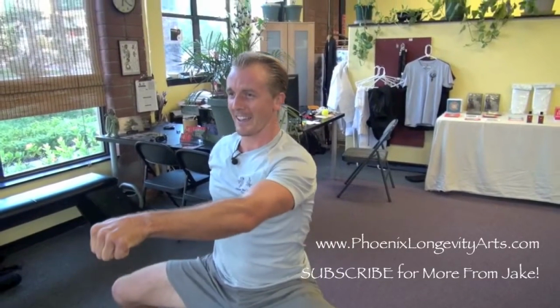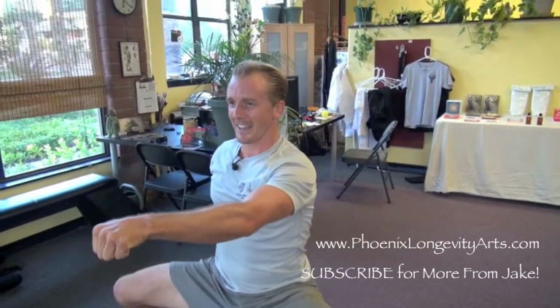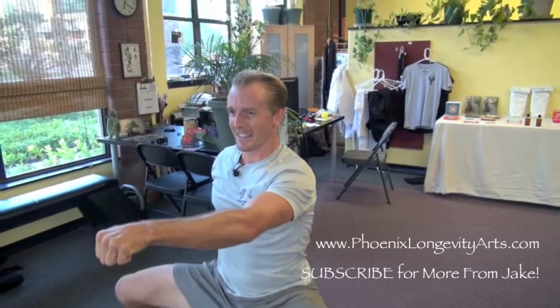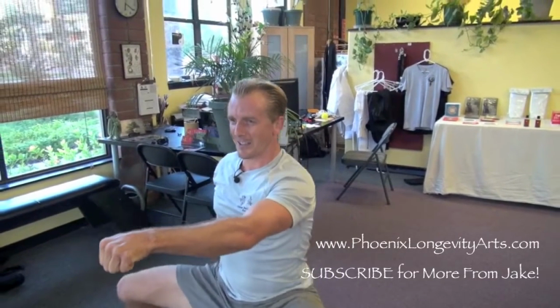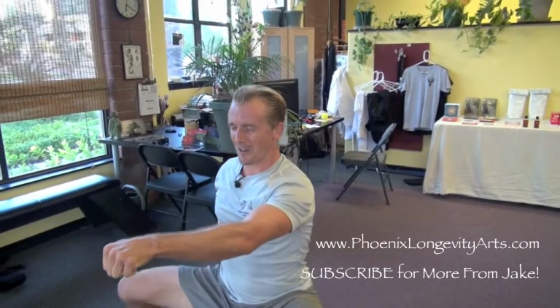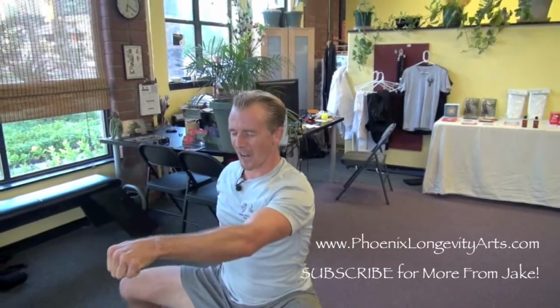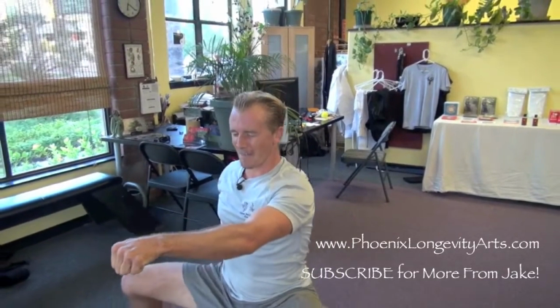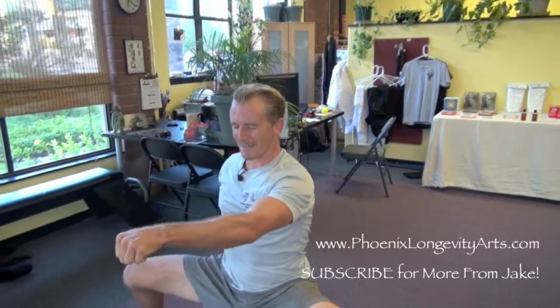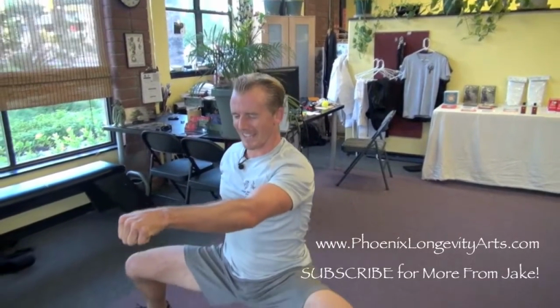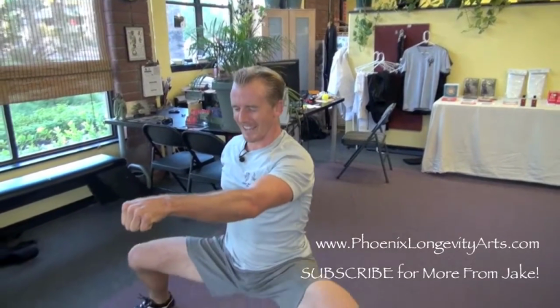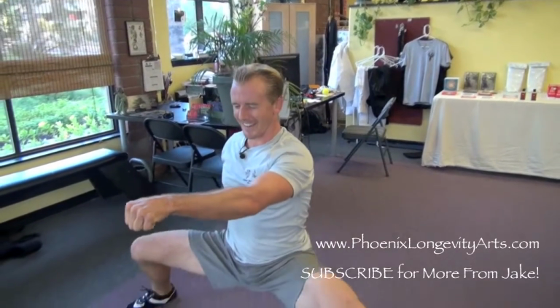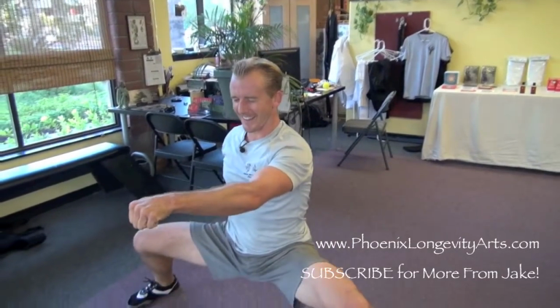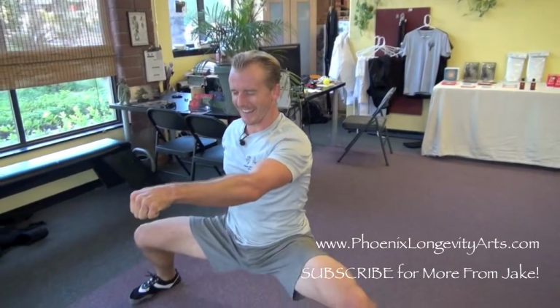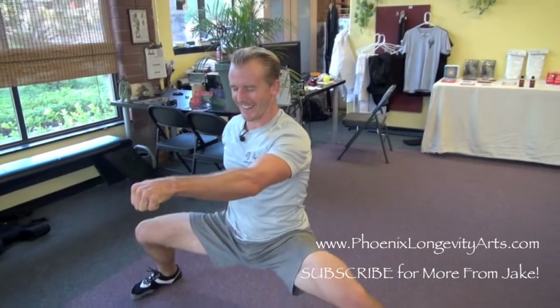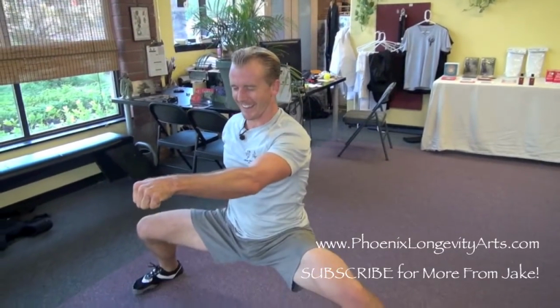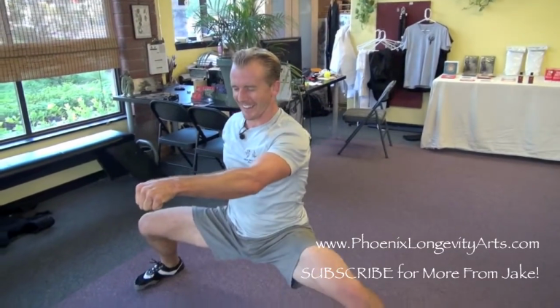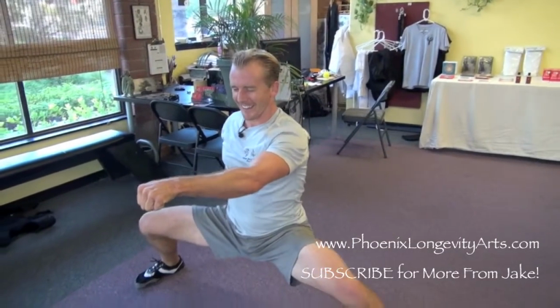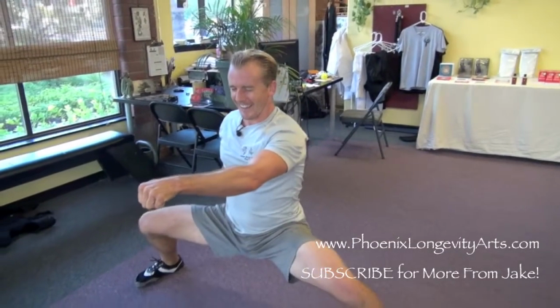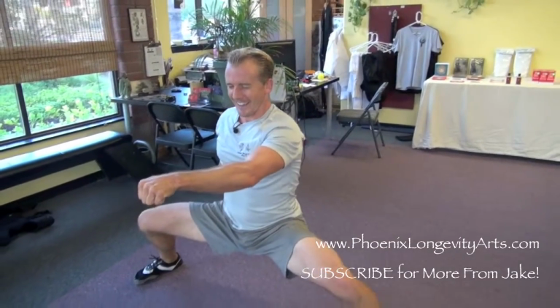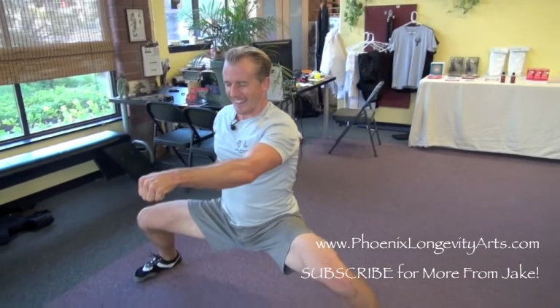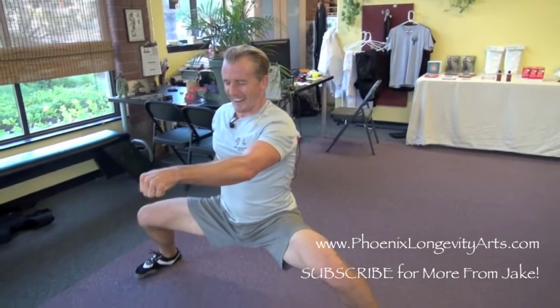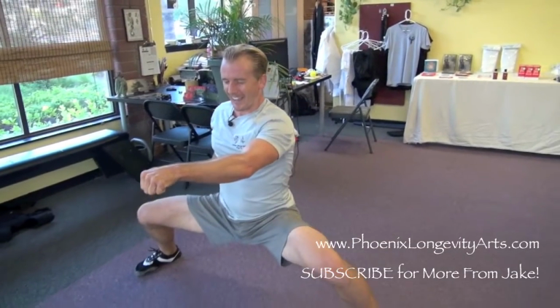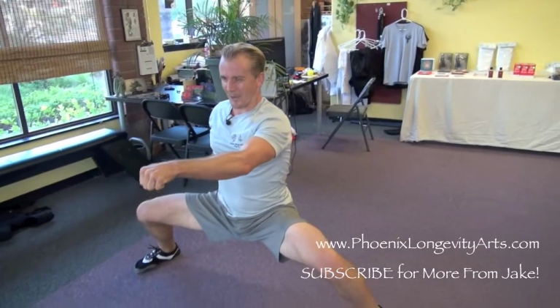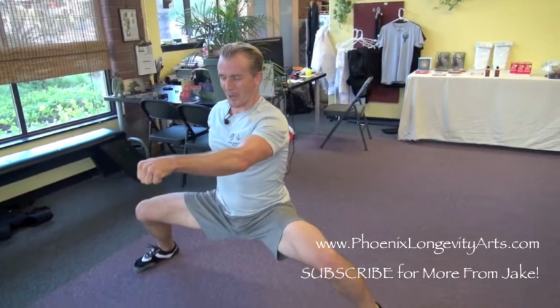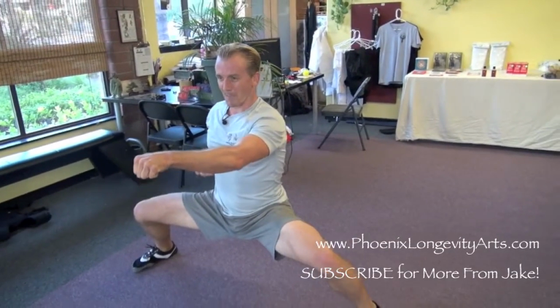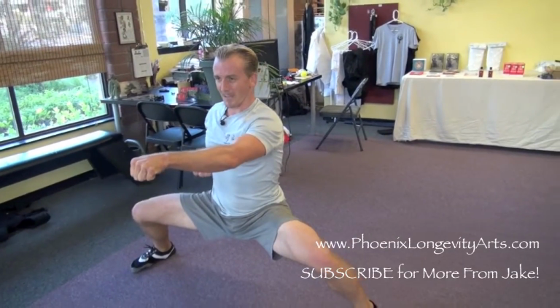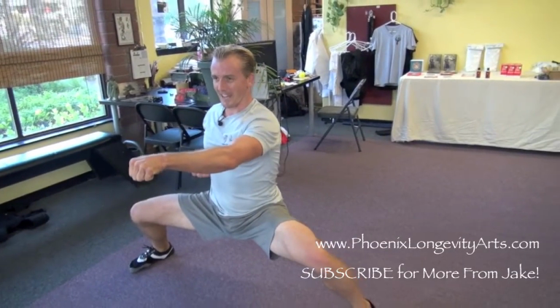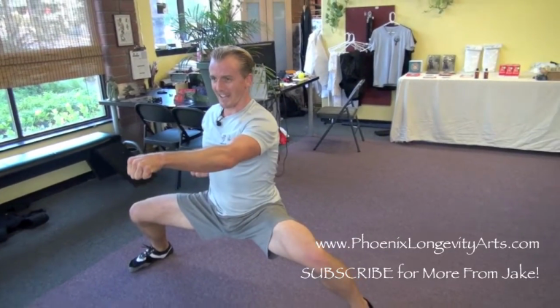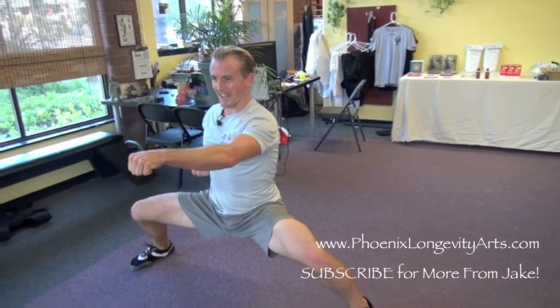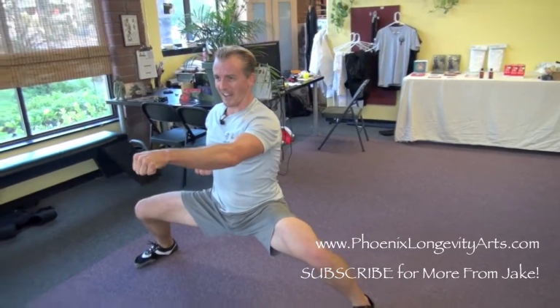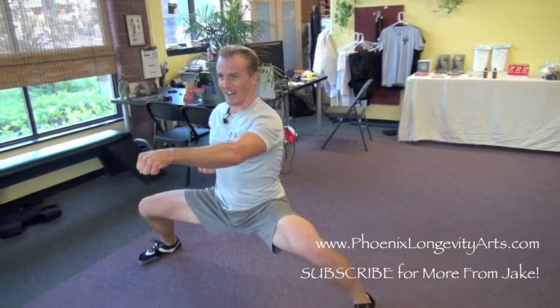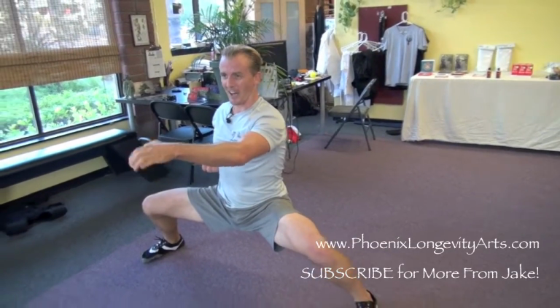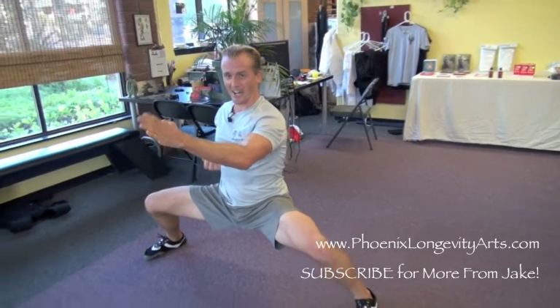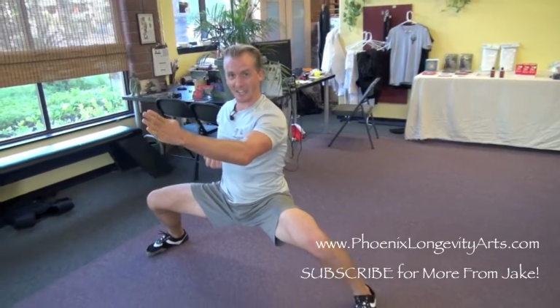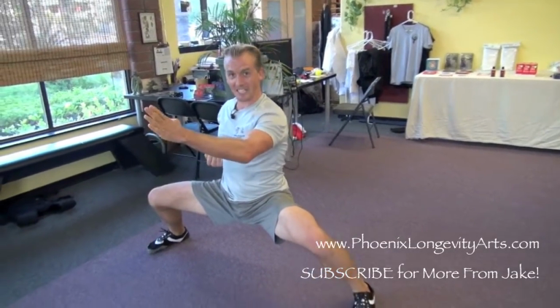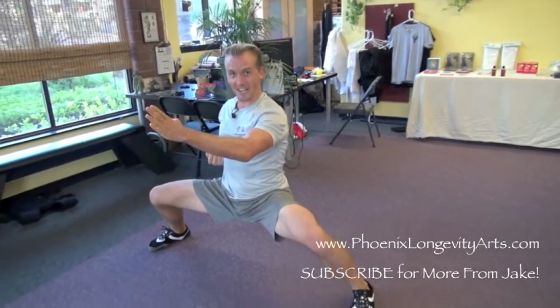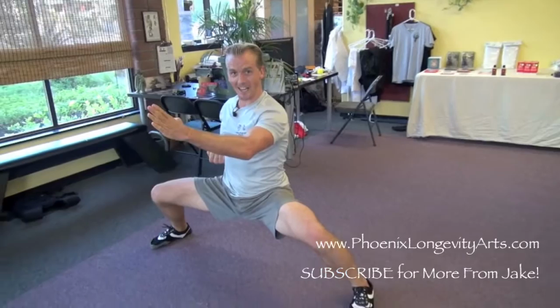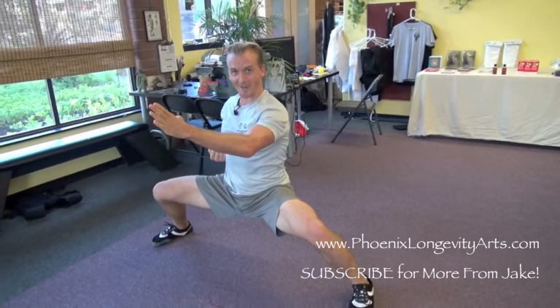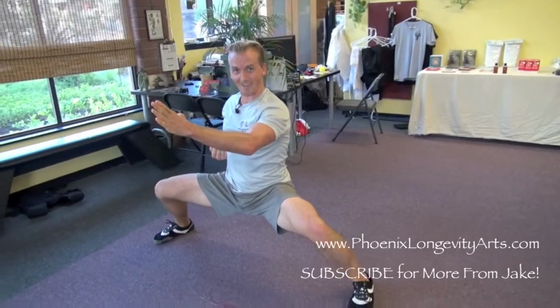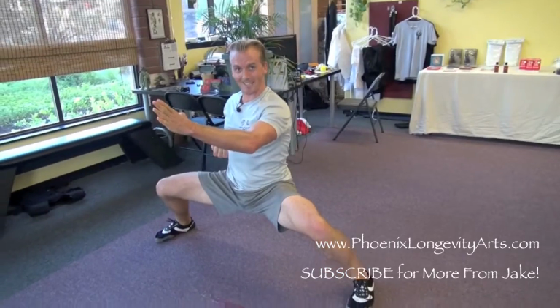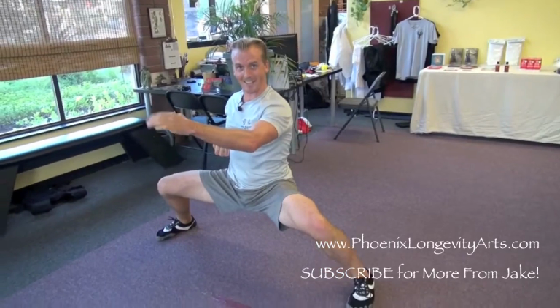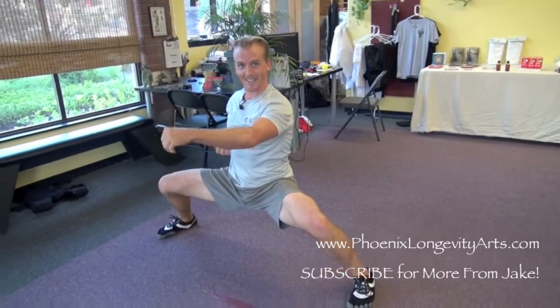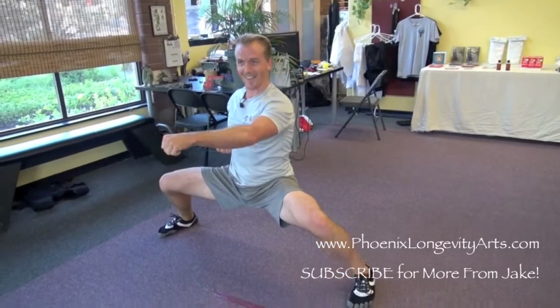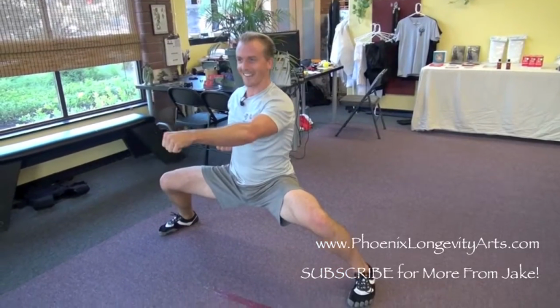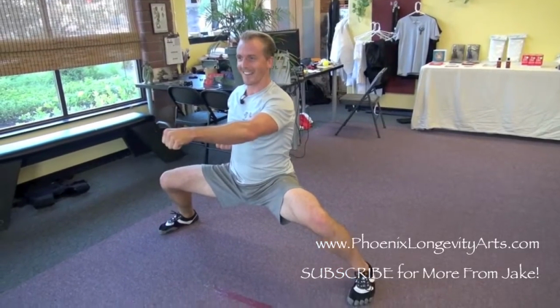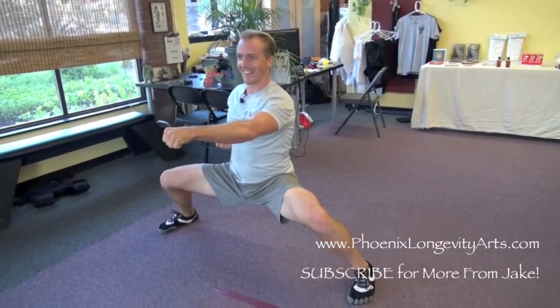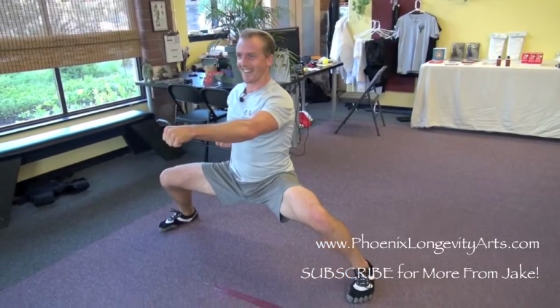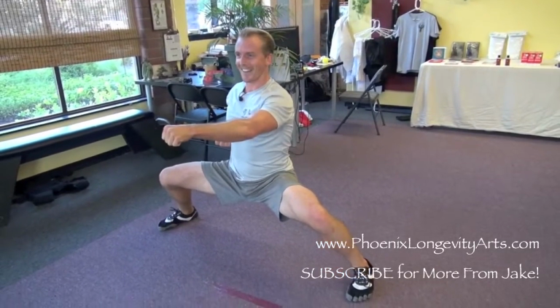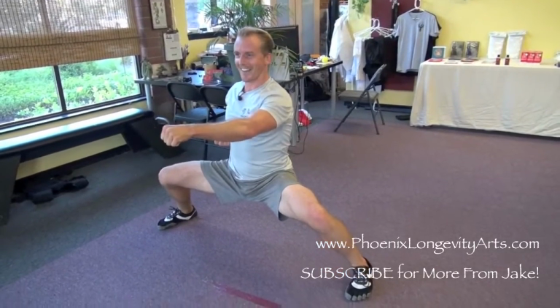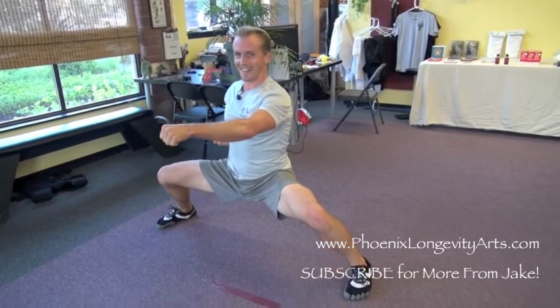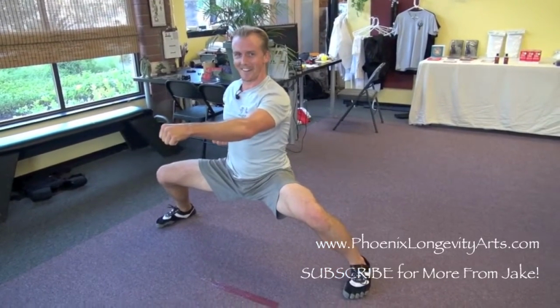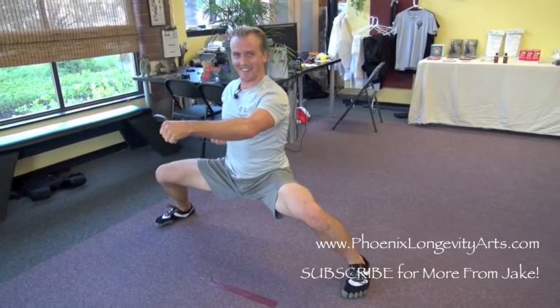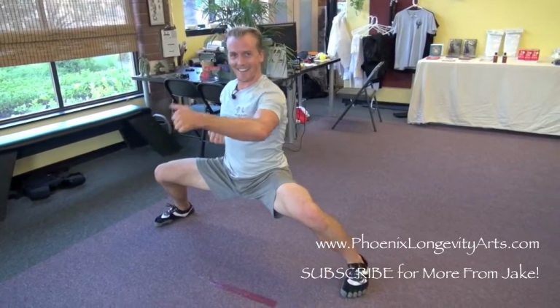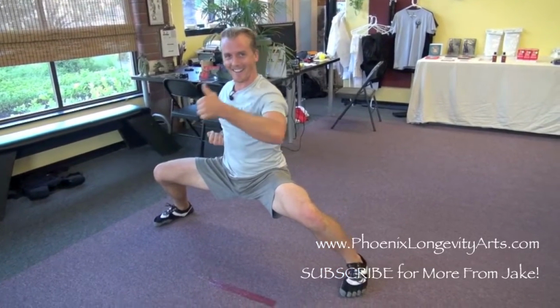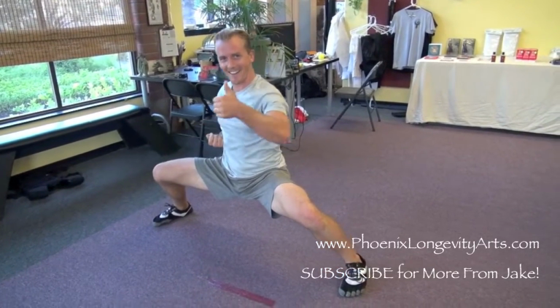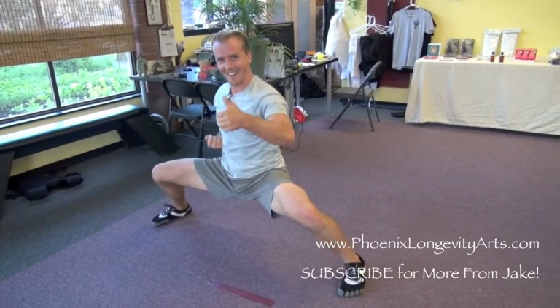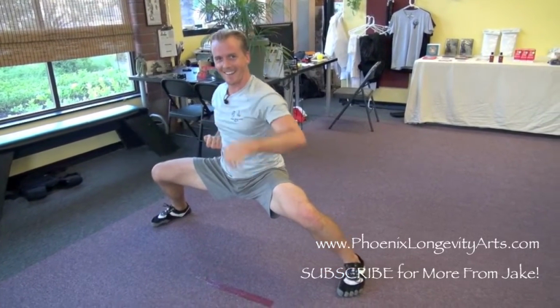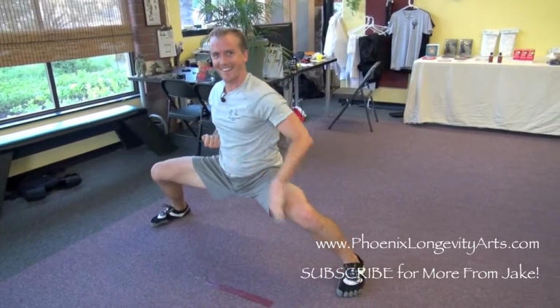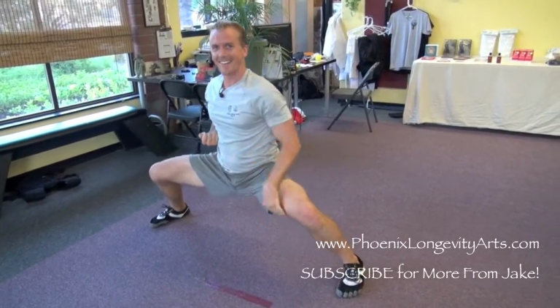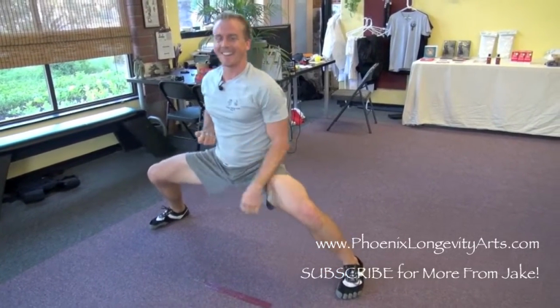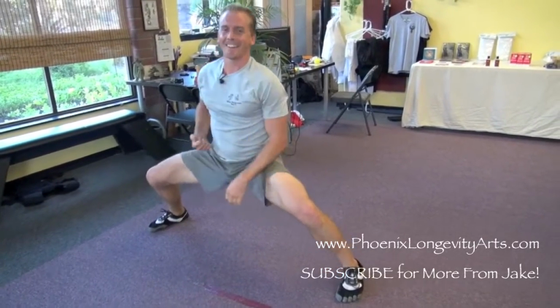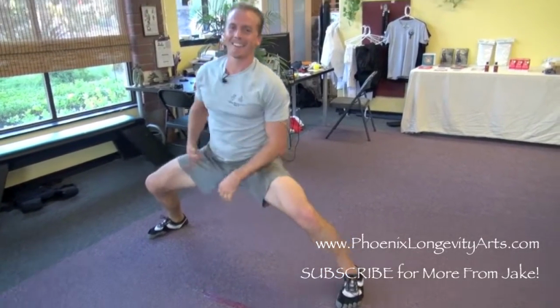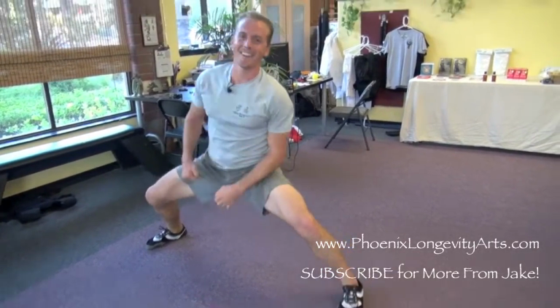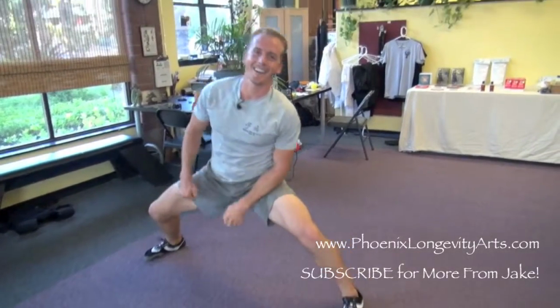Drop down, and then repeat it a hundred times. Okay, on your own. Good luck.